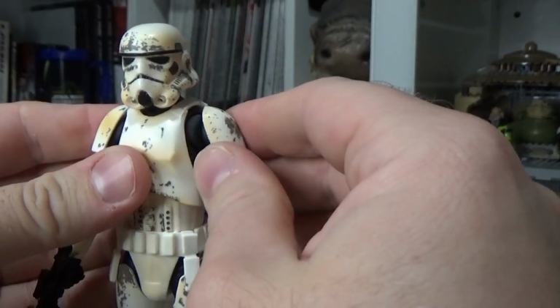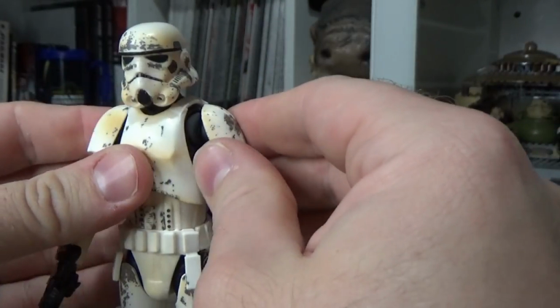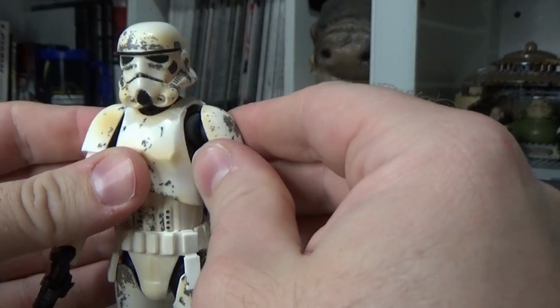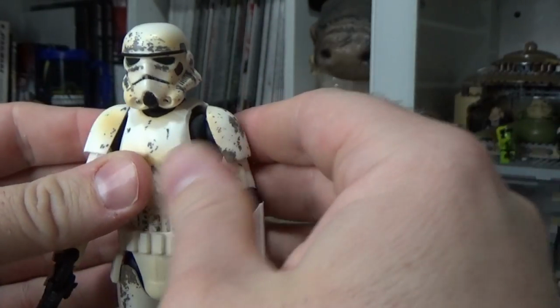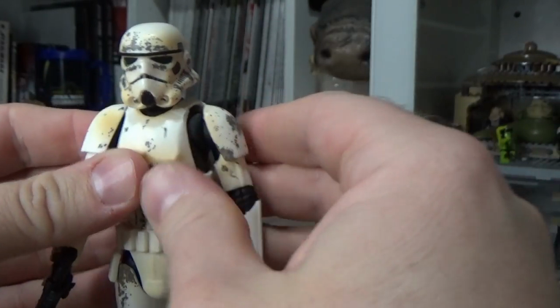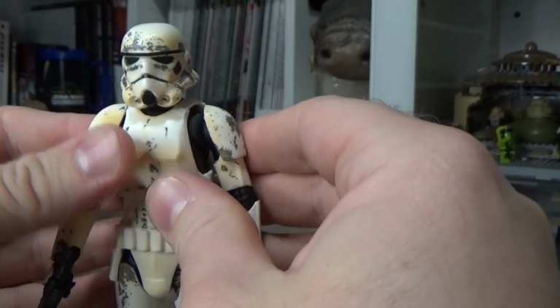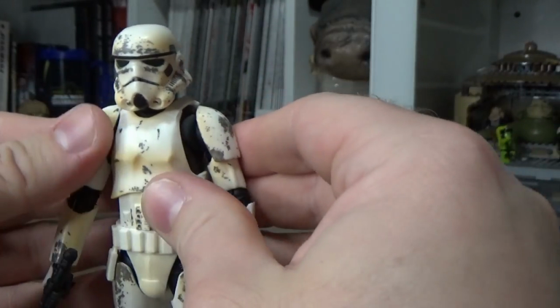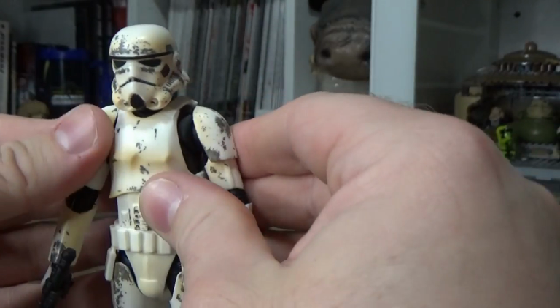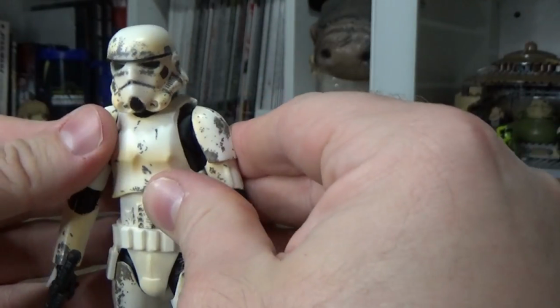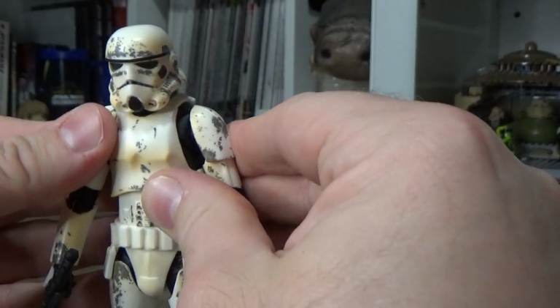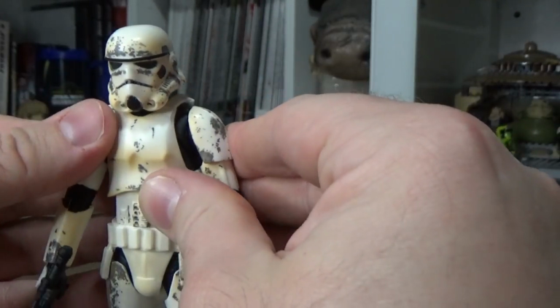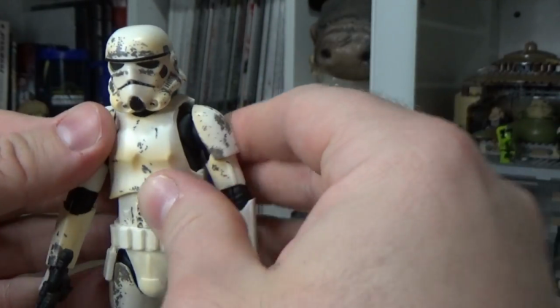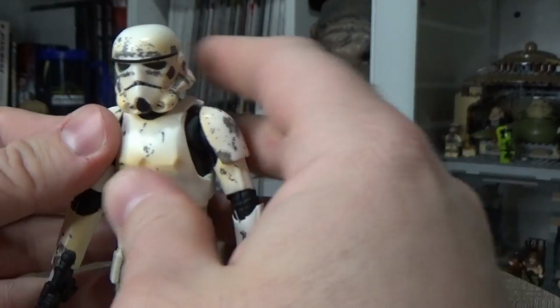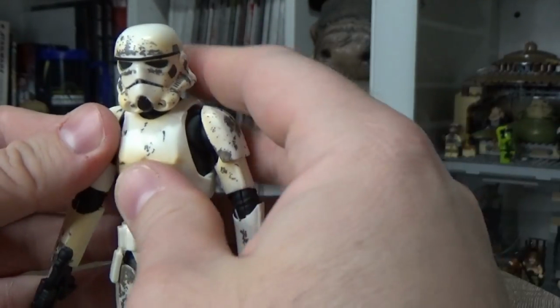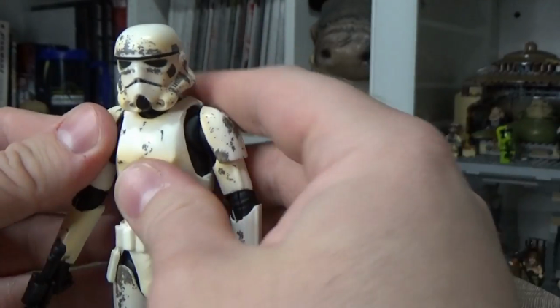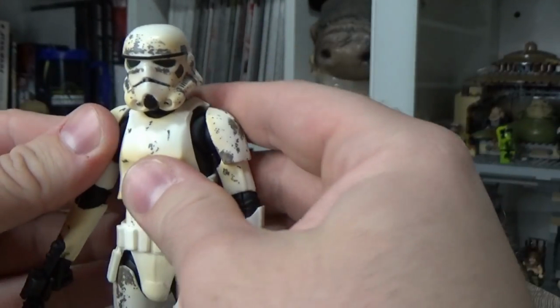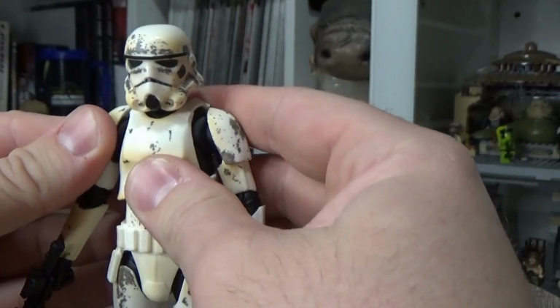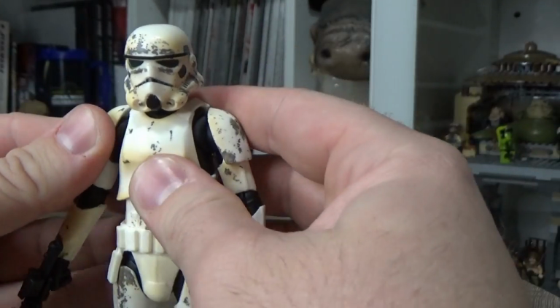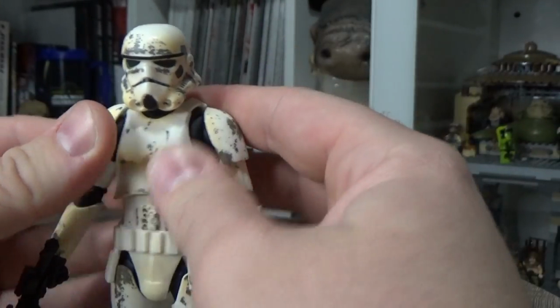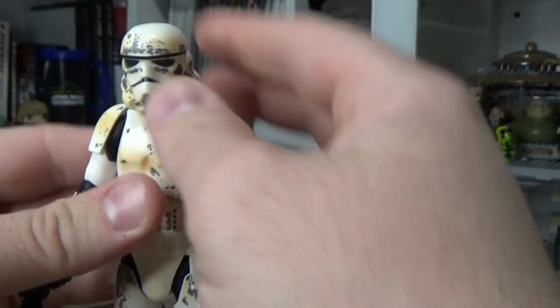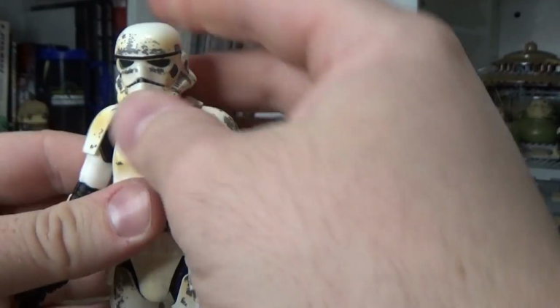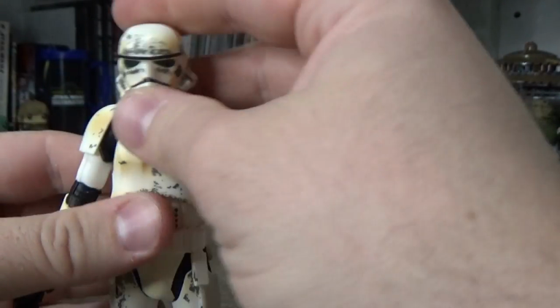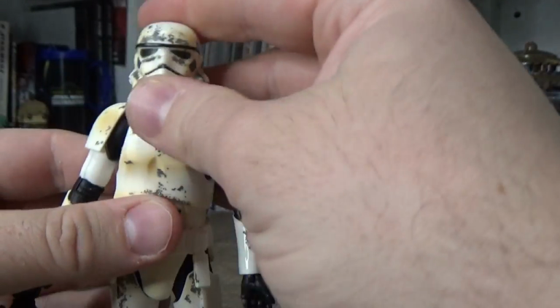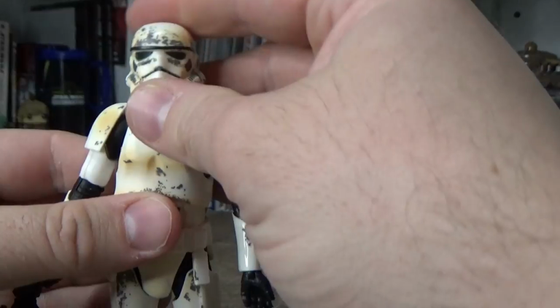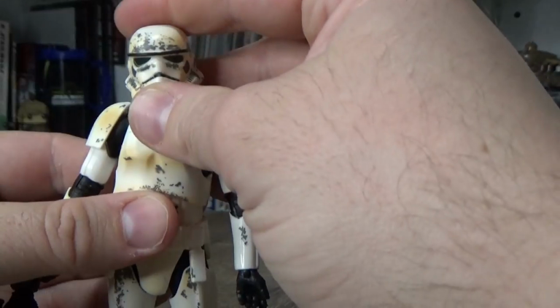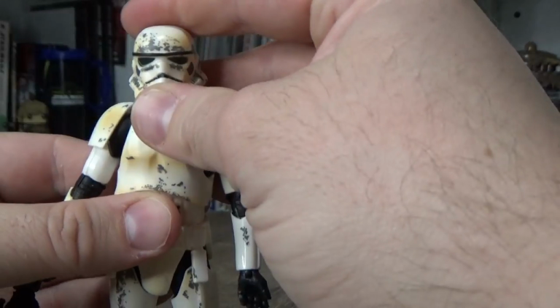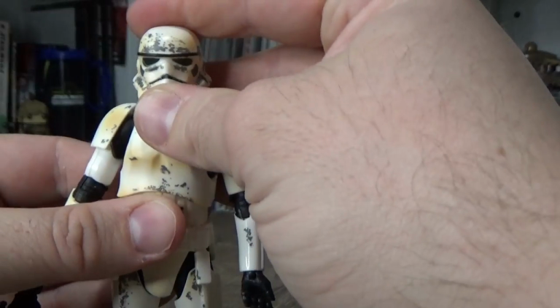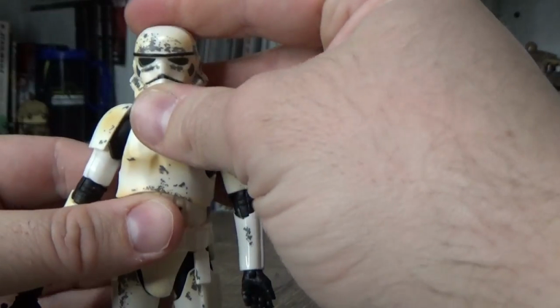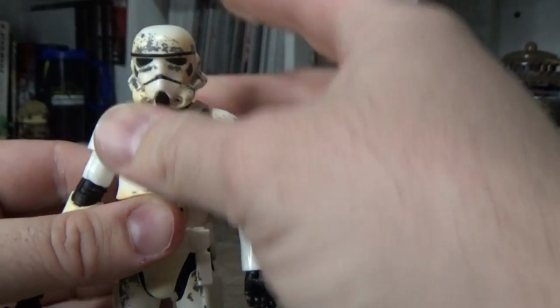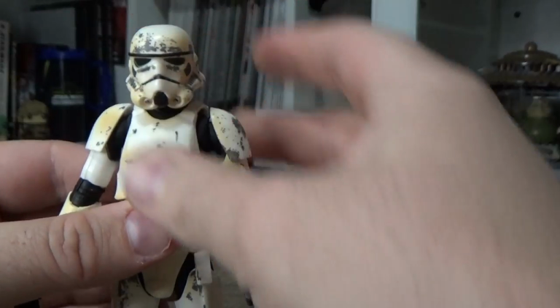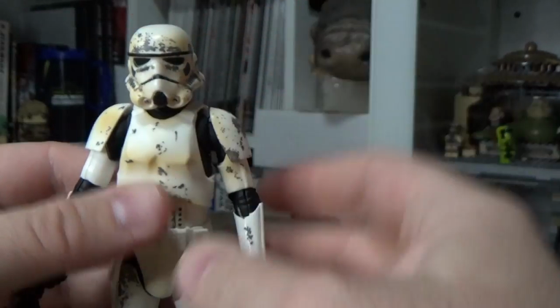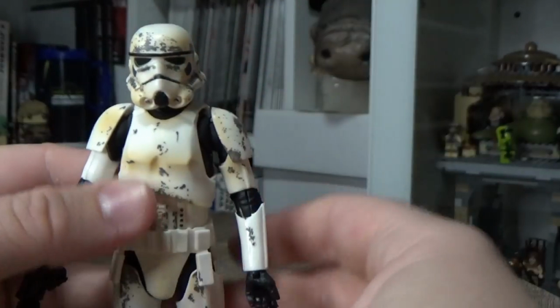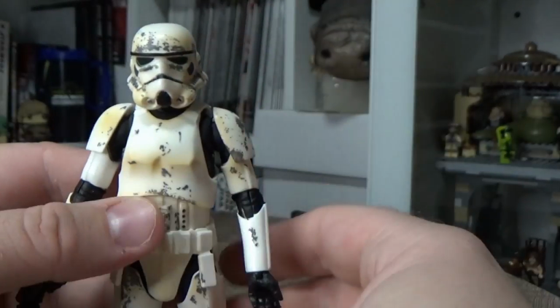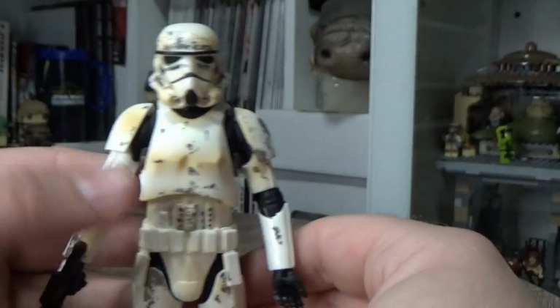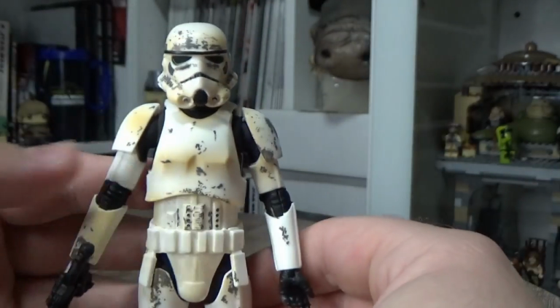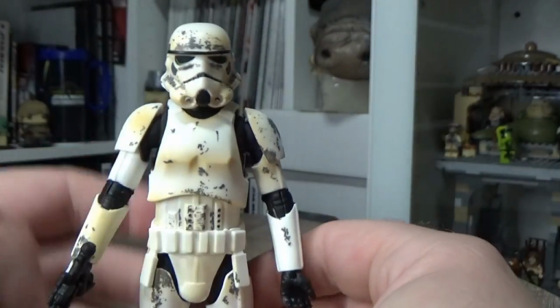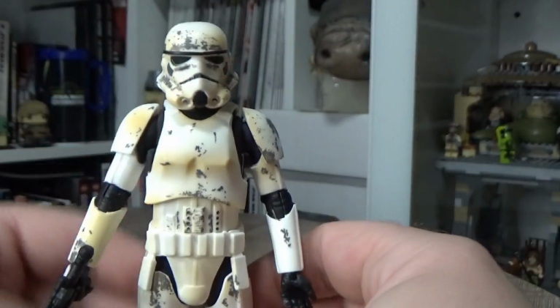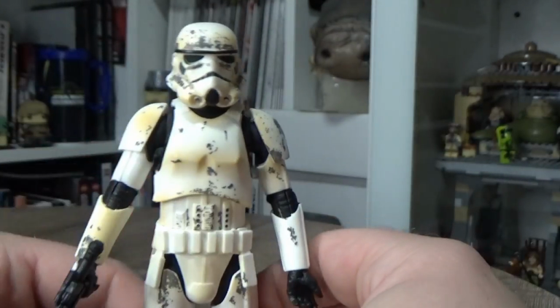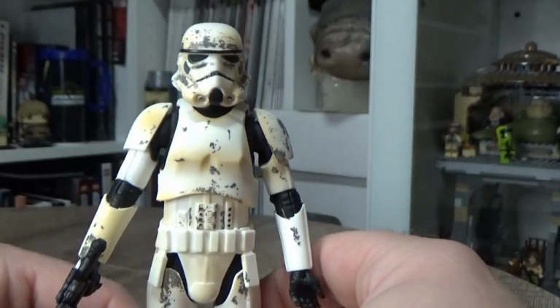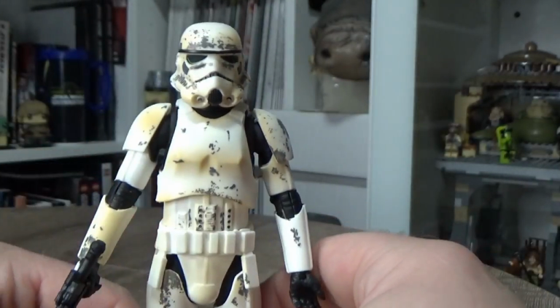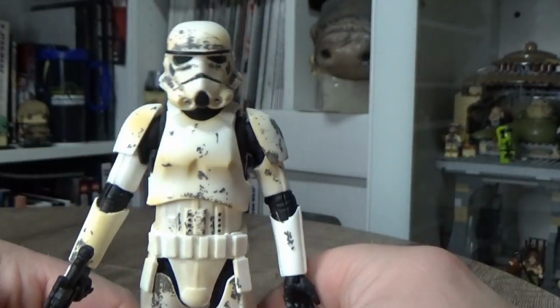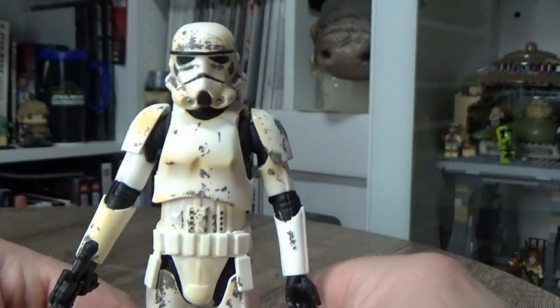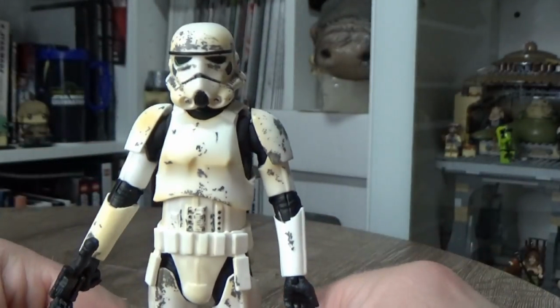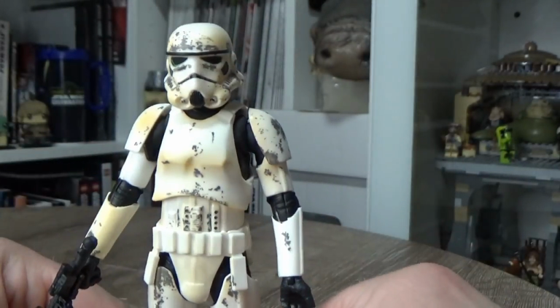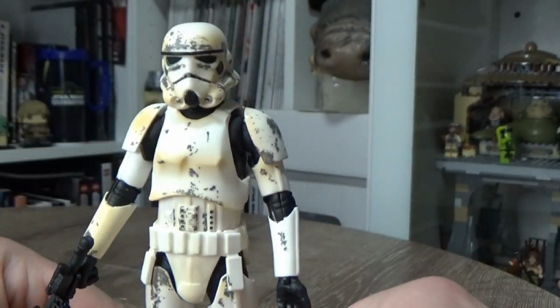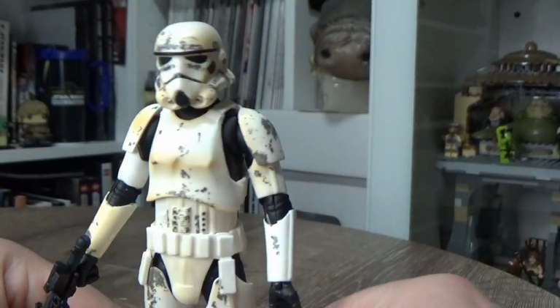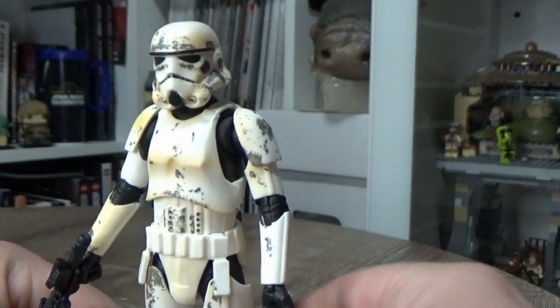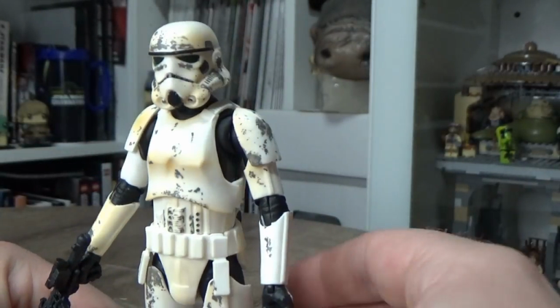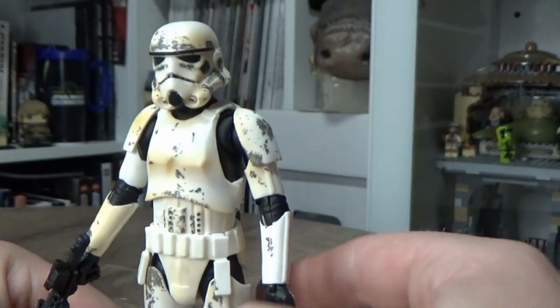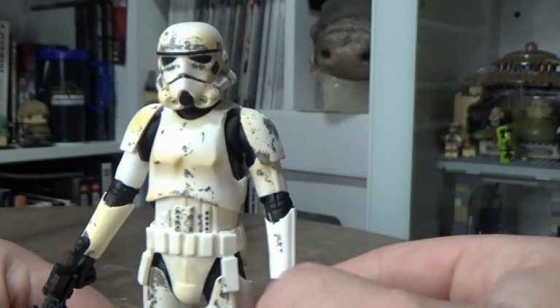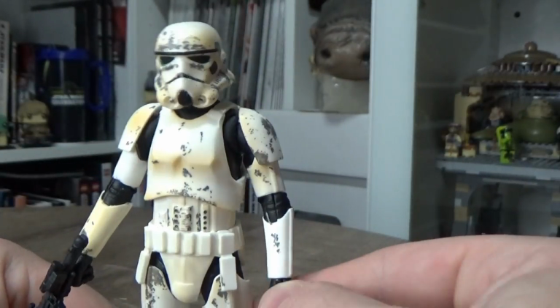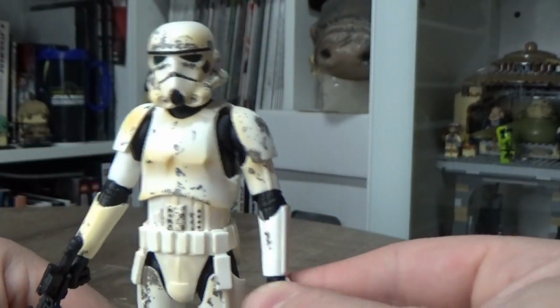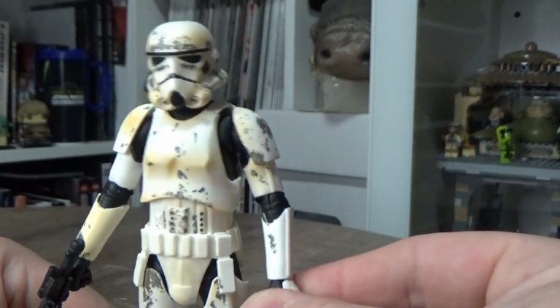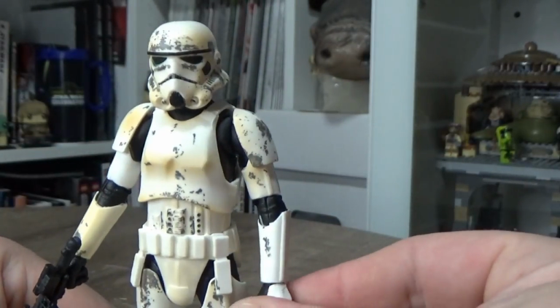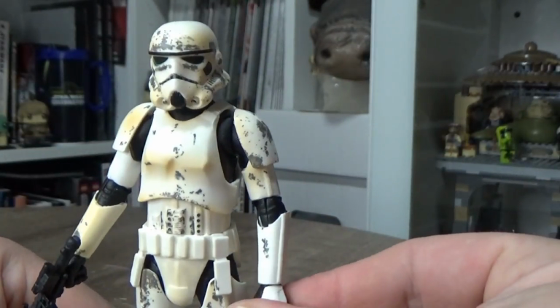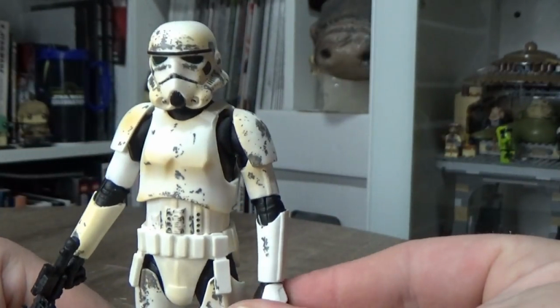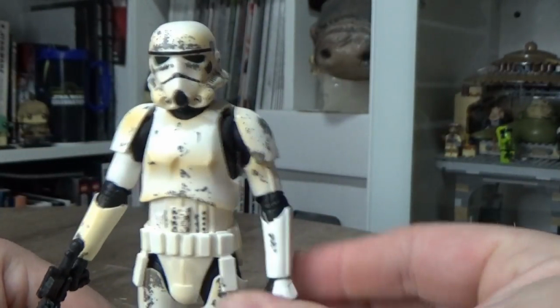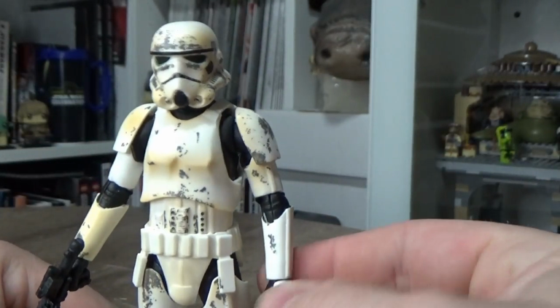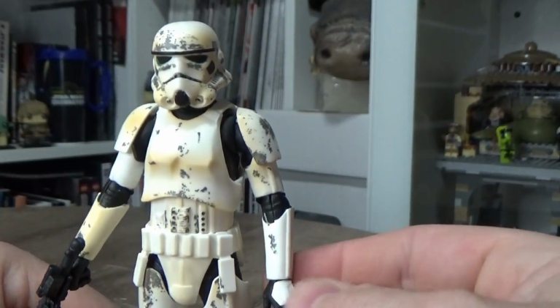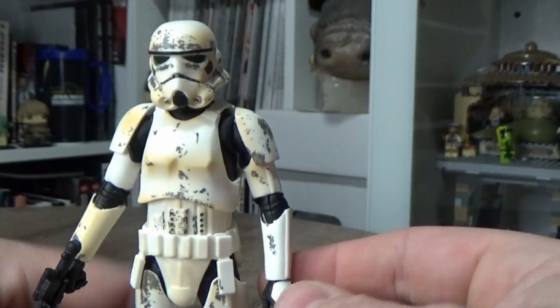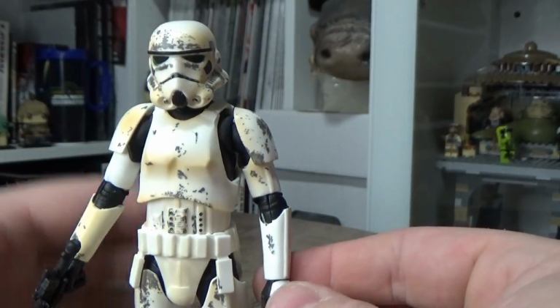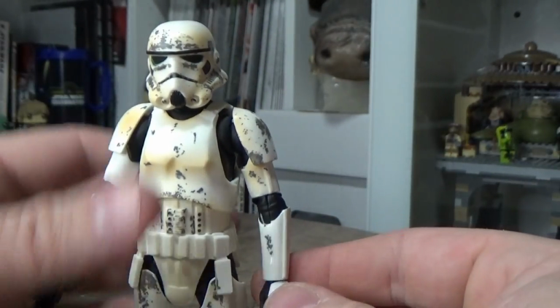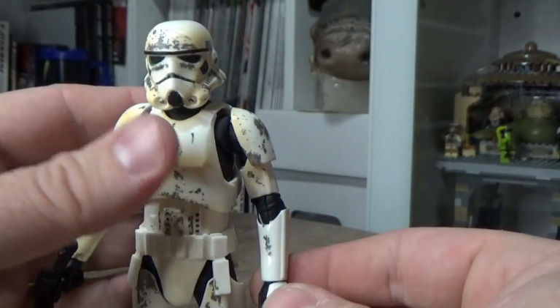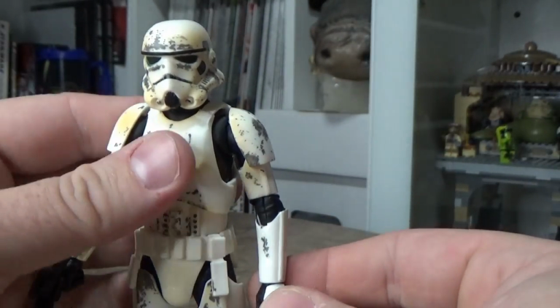With that weathering it looks good on the Mando shelf. I've got the Spiker Scout there too, so yeah, they look good together.